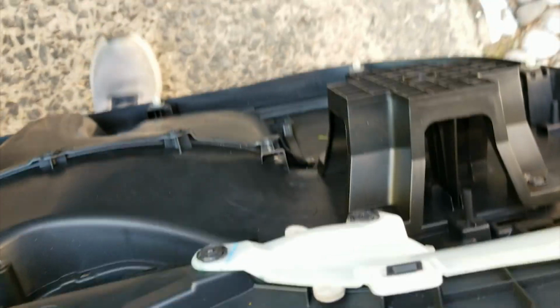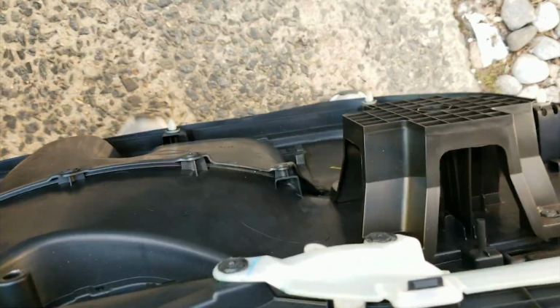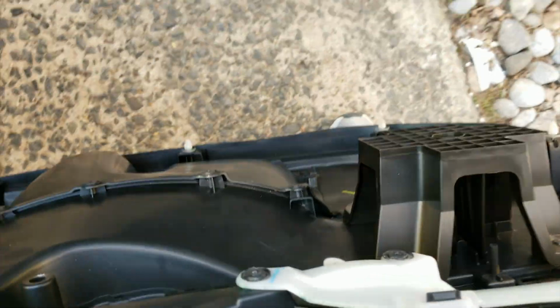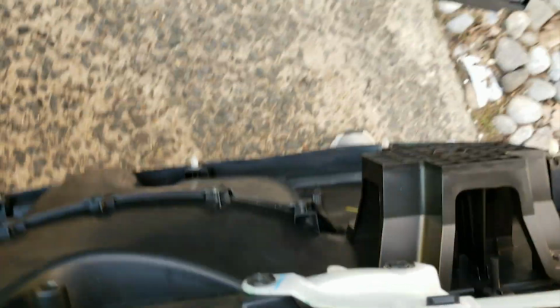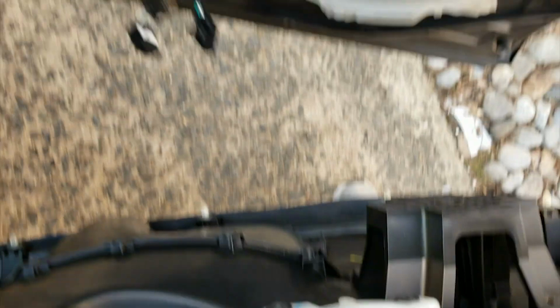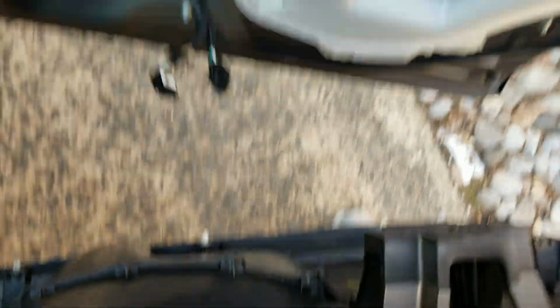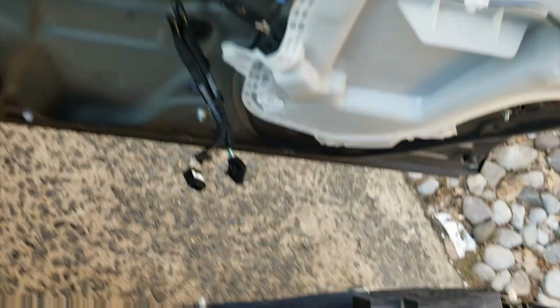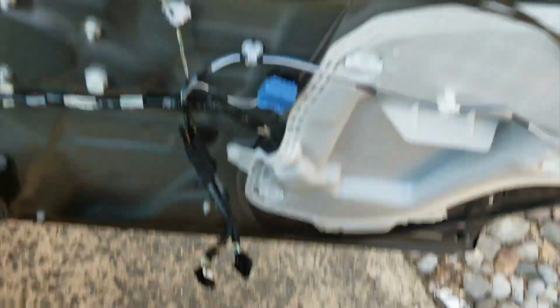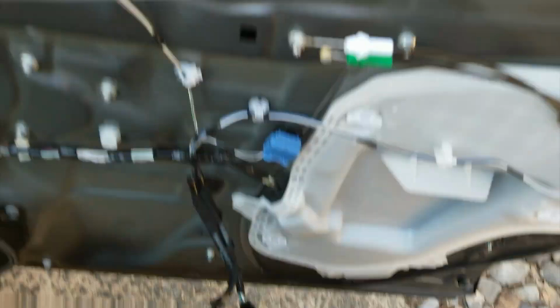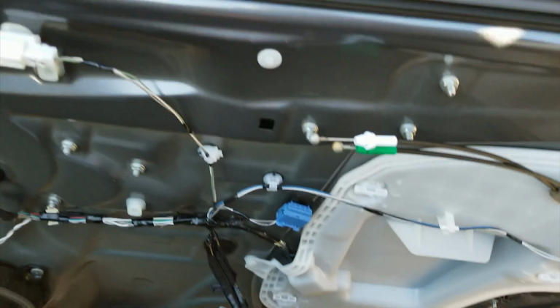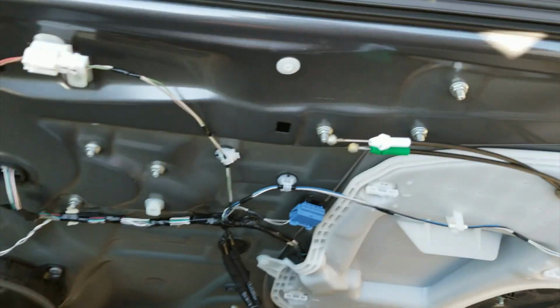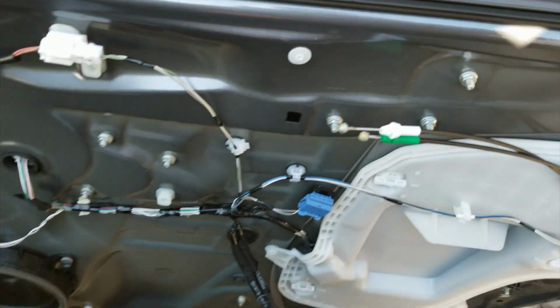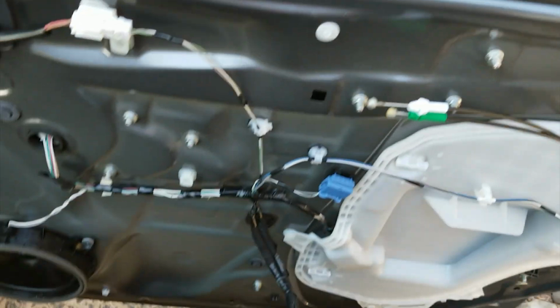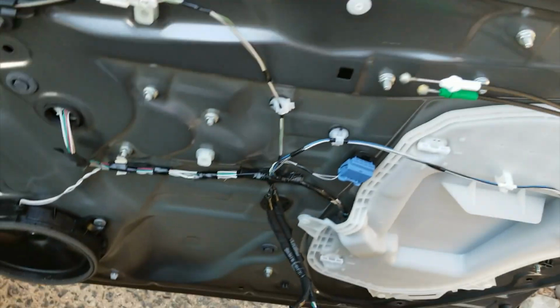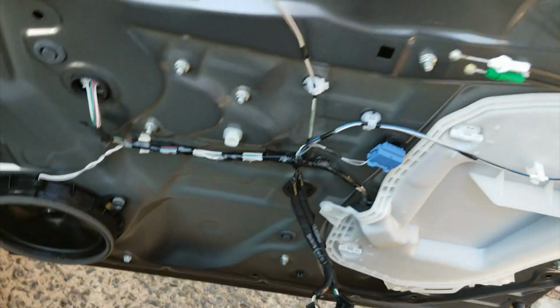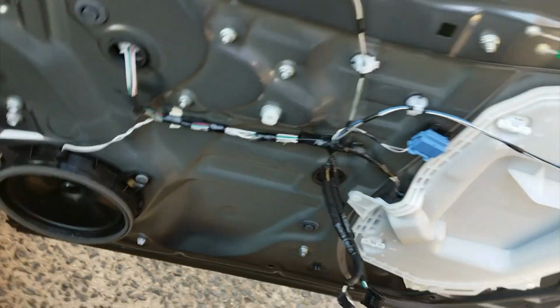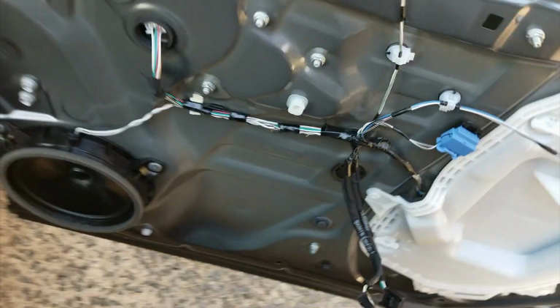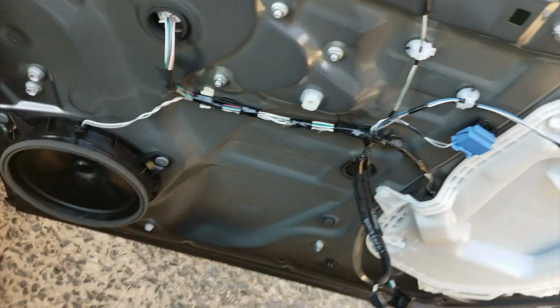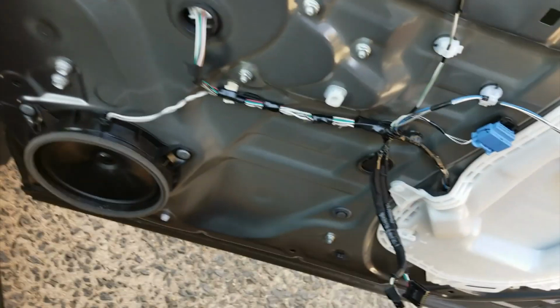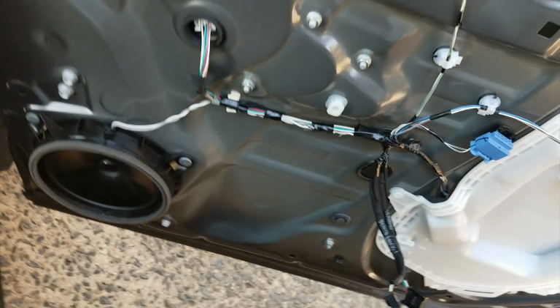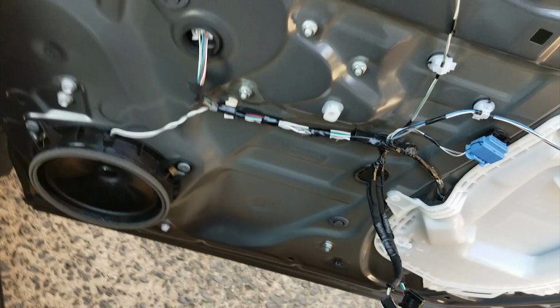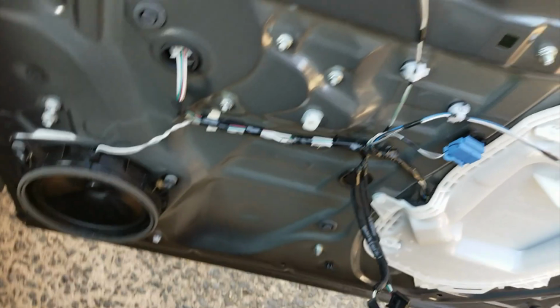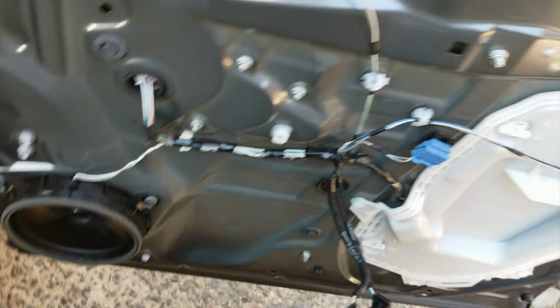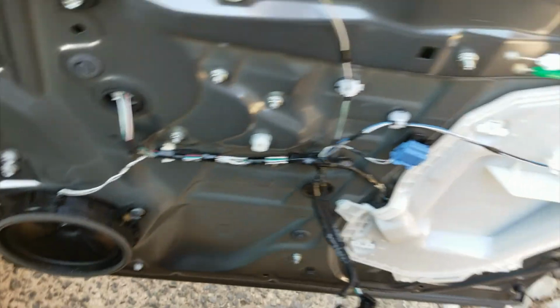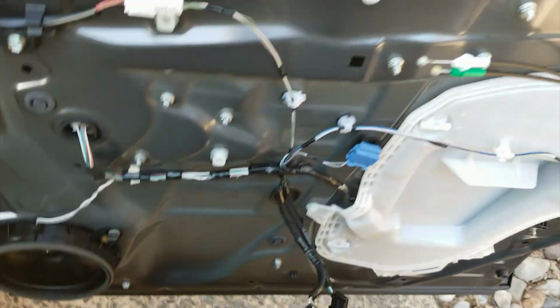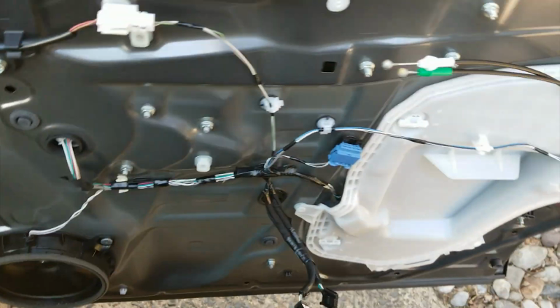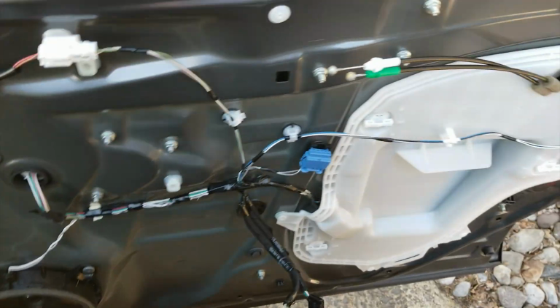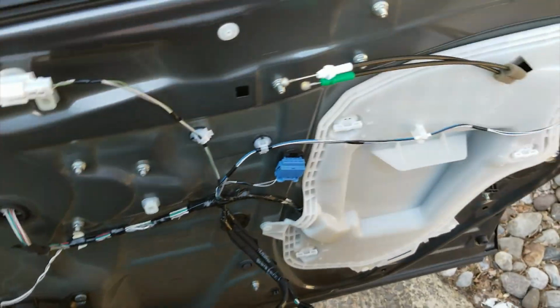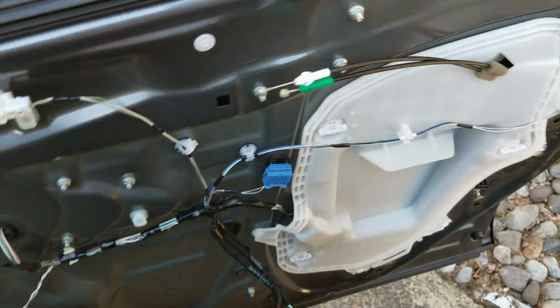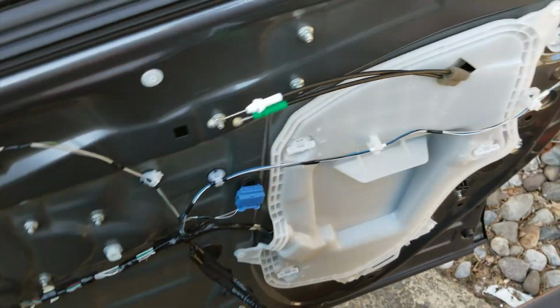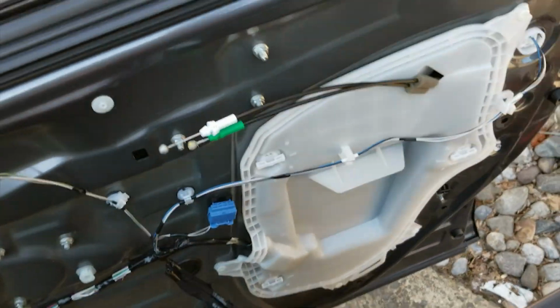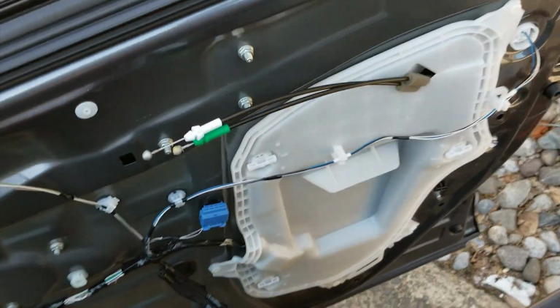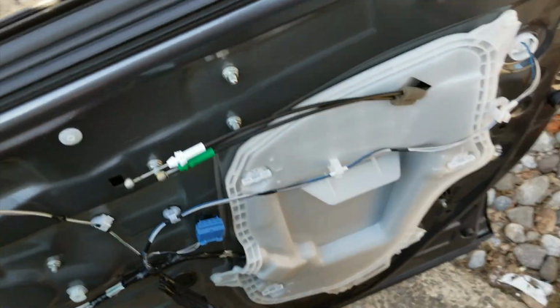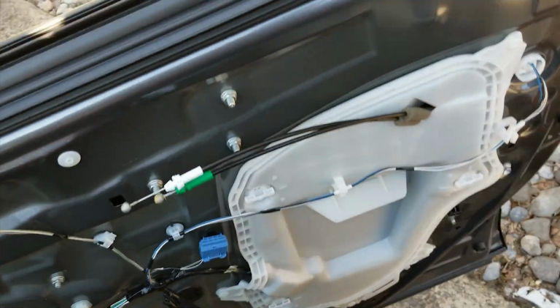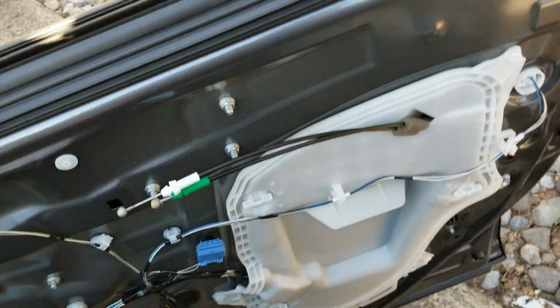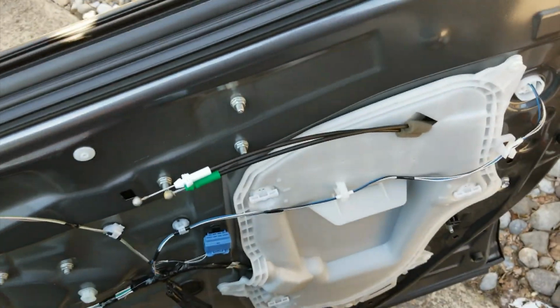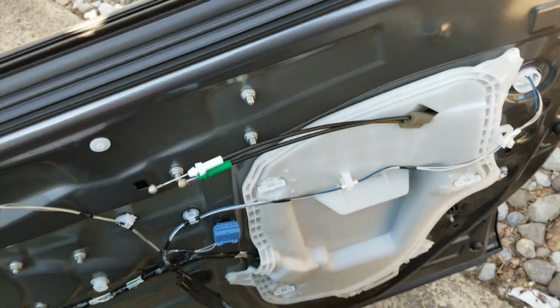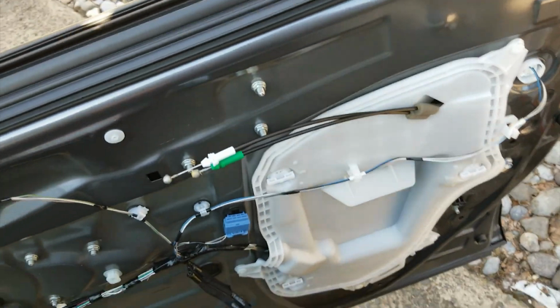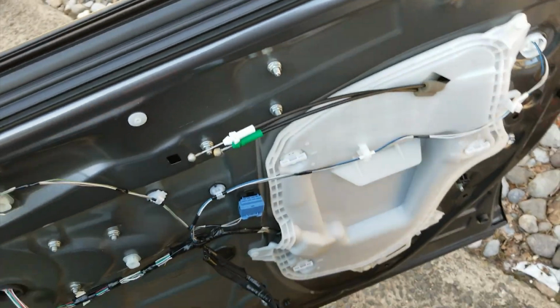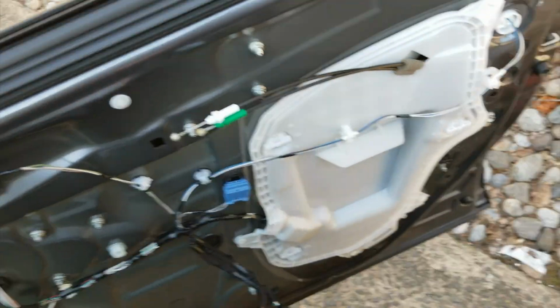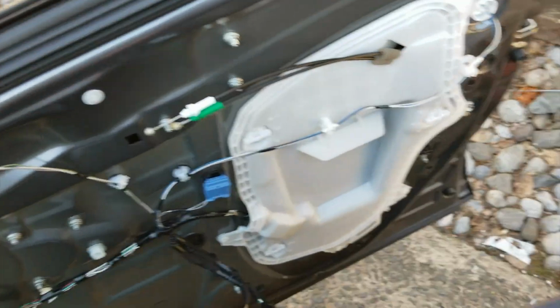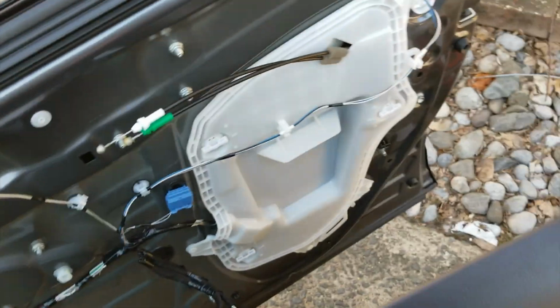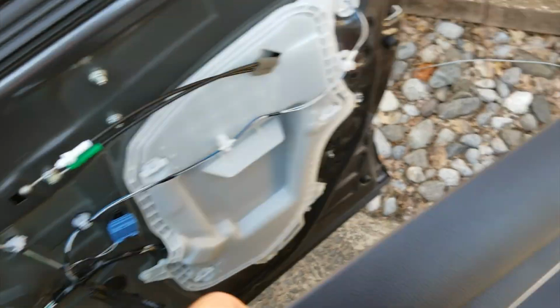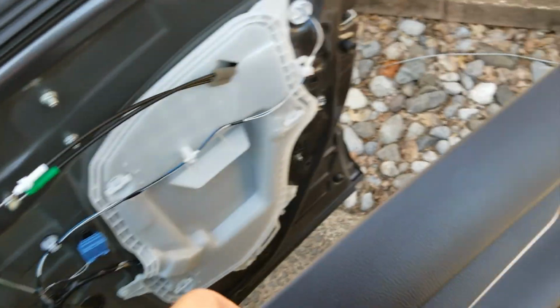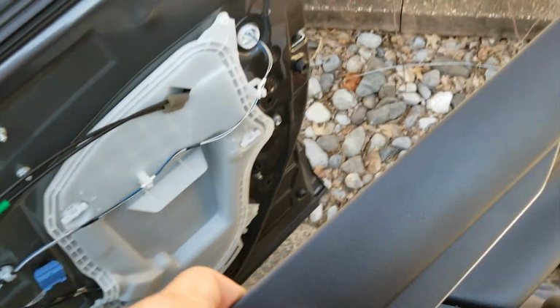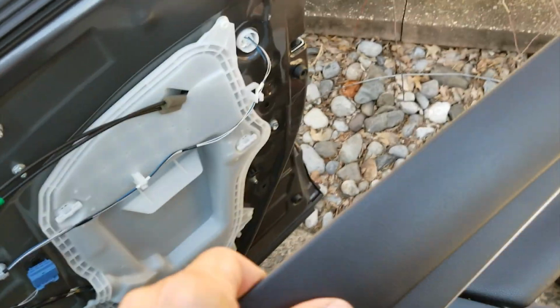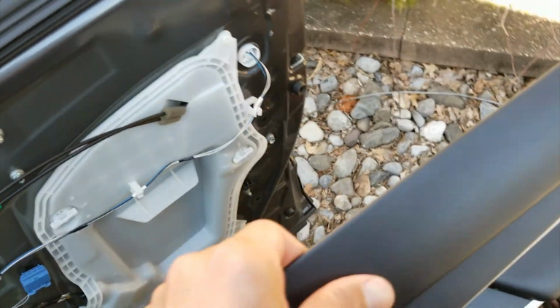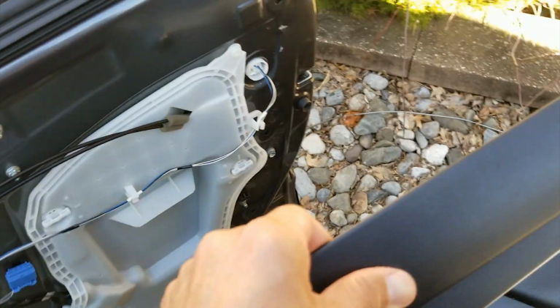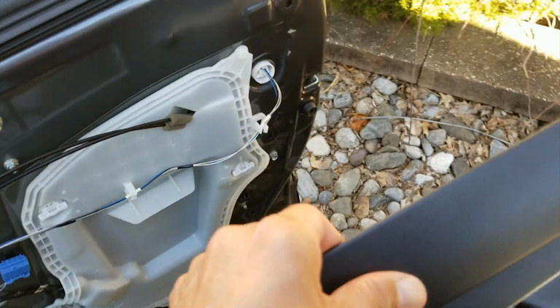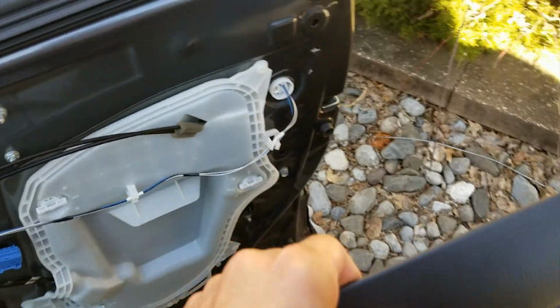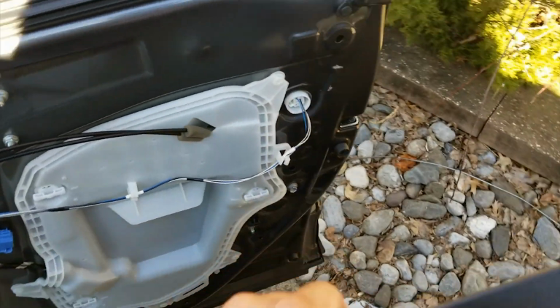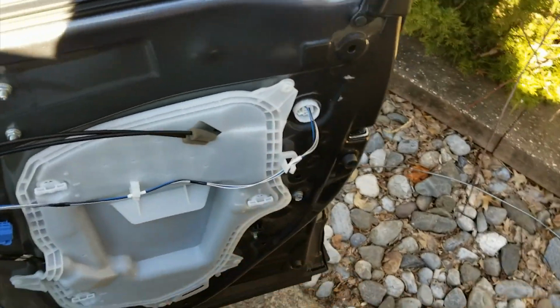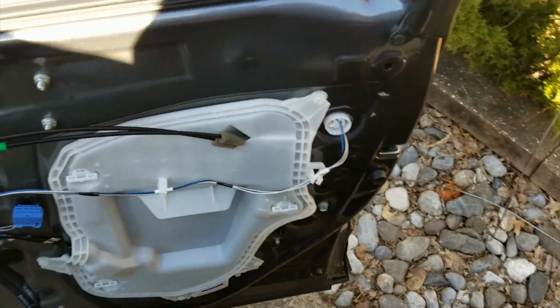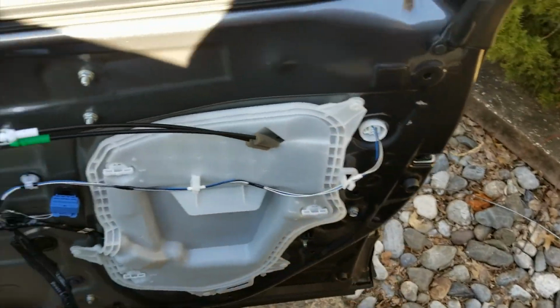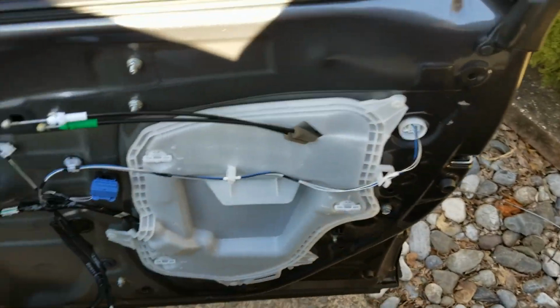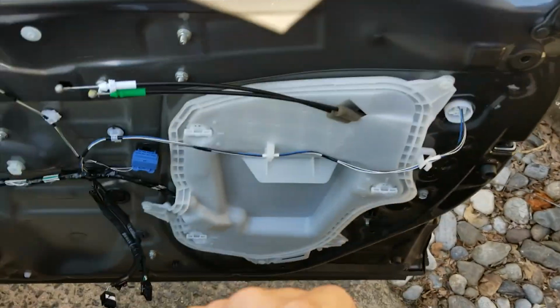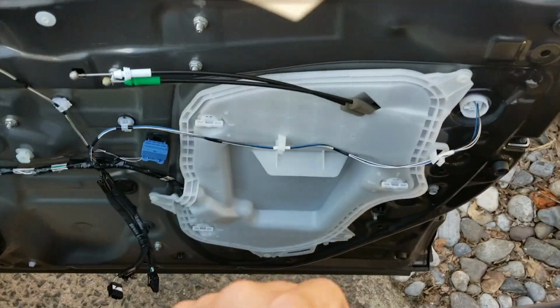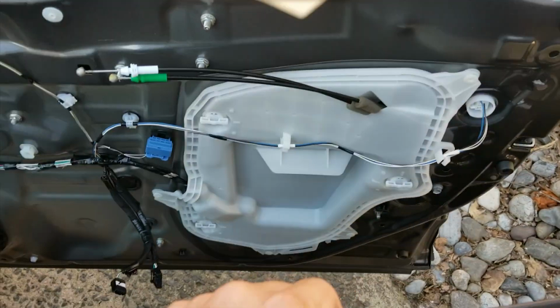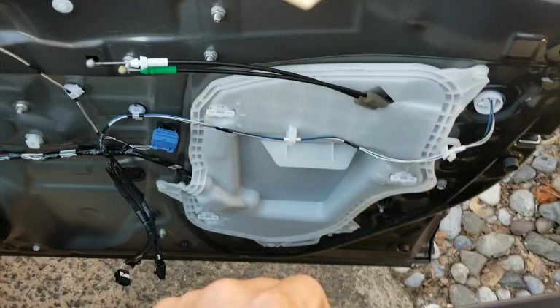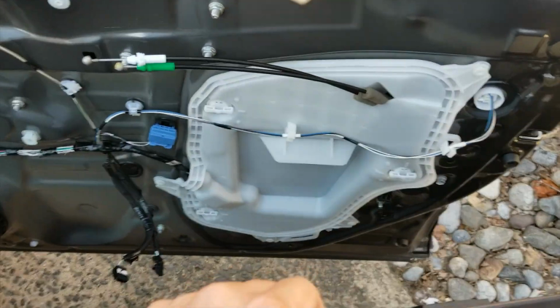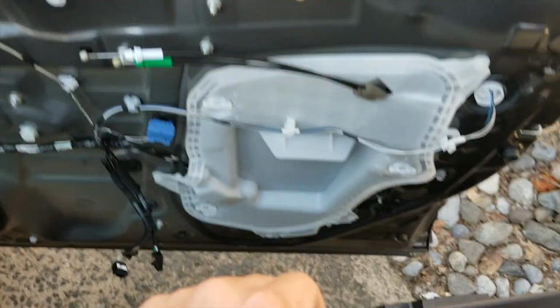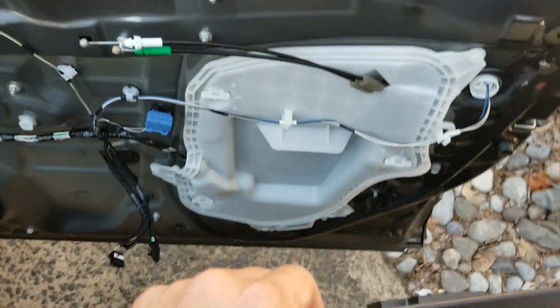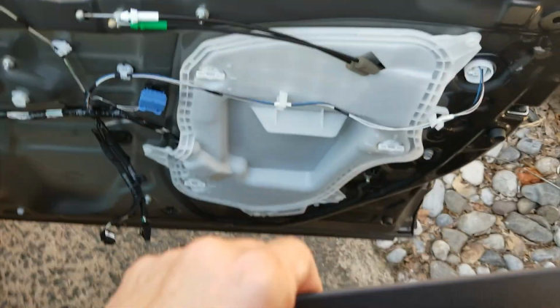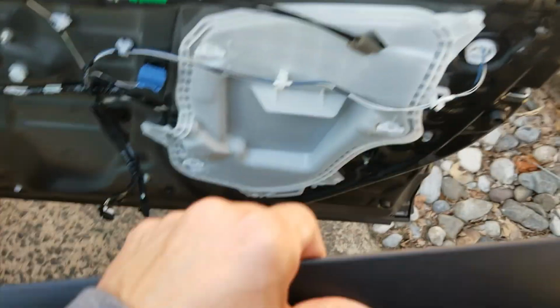And Eureka — here we have it. There's the door panel. Like it, don't like it, share it, don't share it, subscribe, don't subscribe. Thanks for watching.